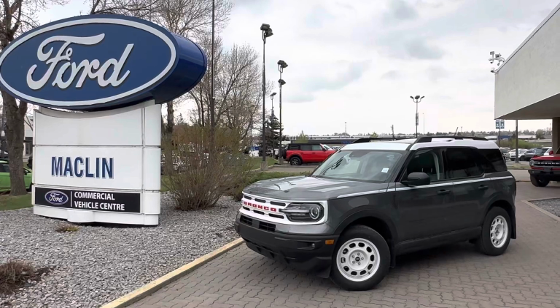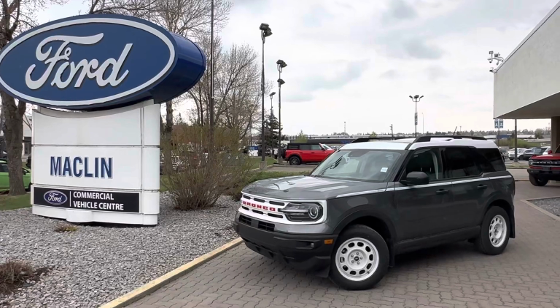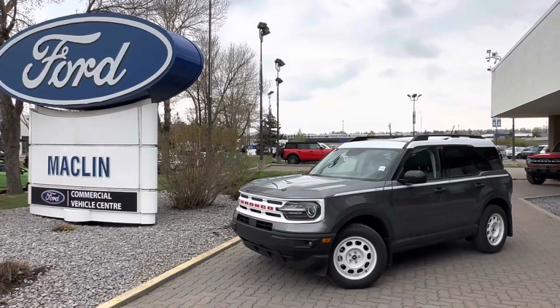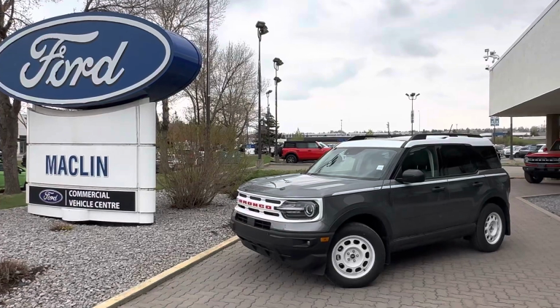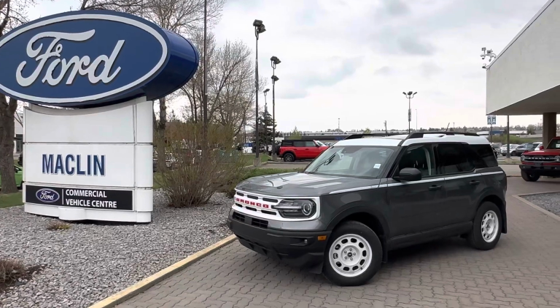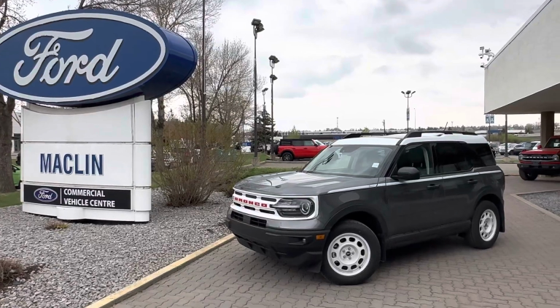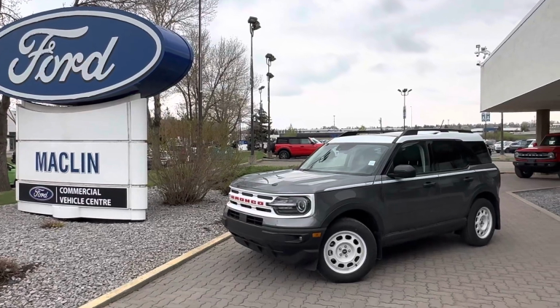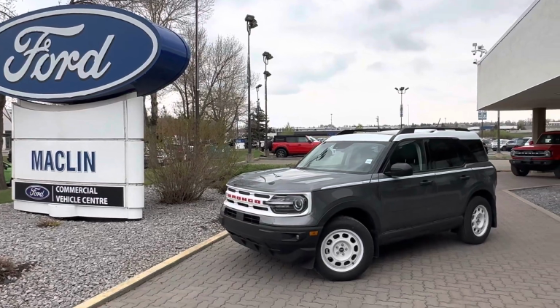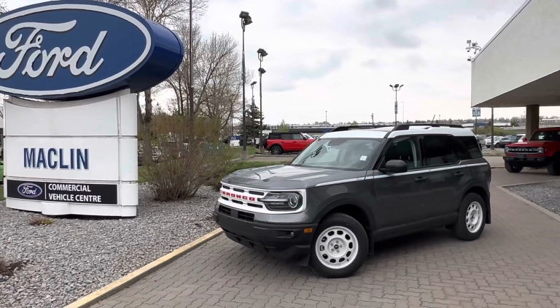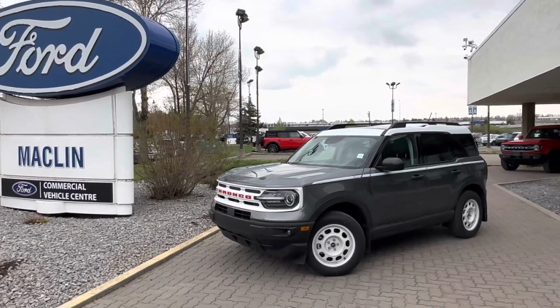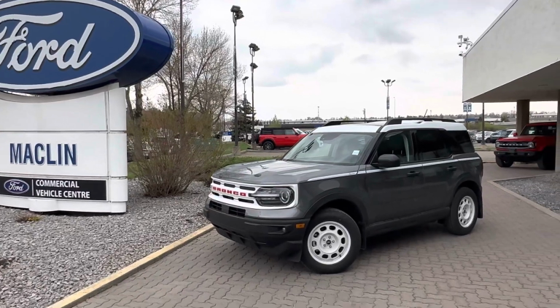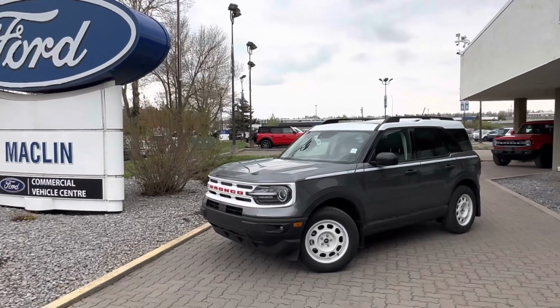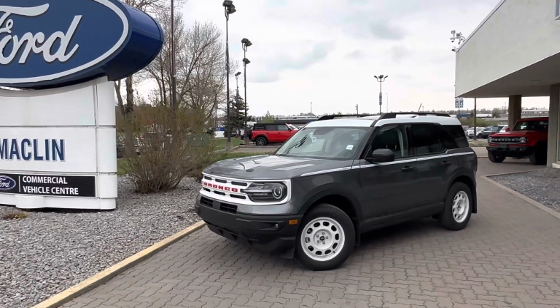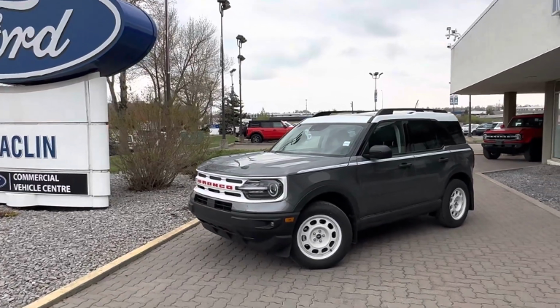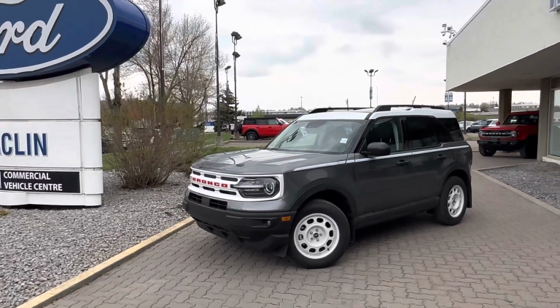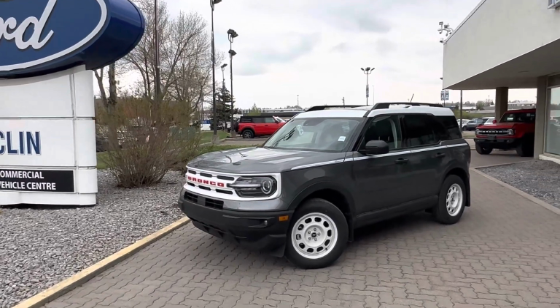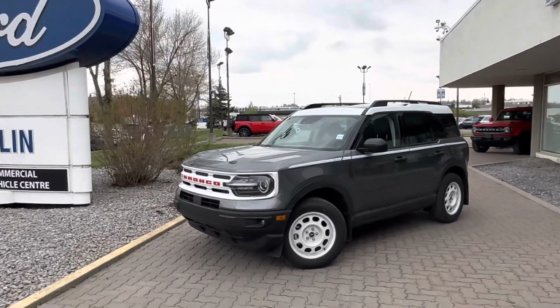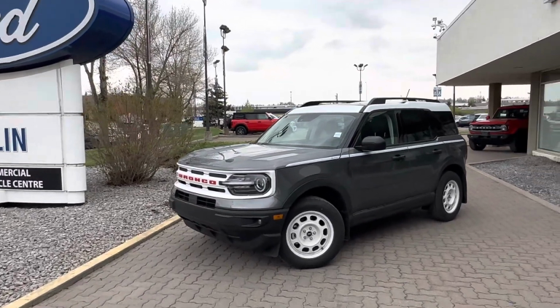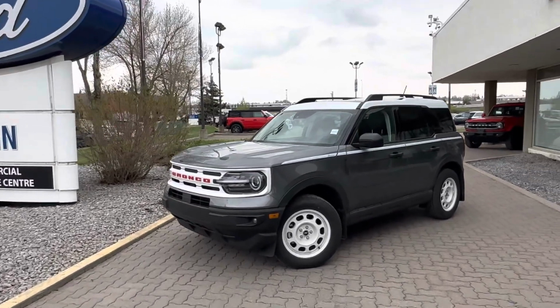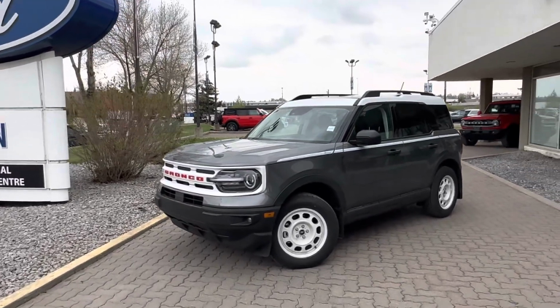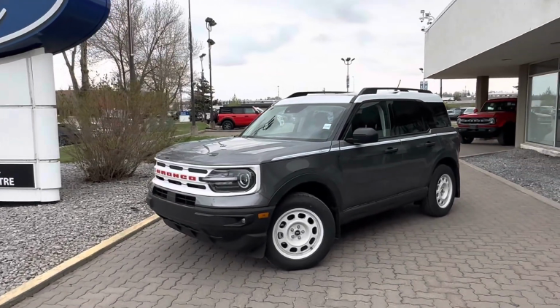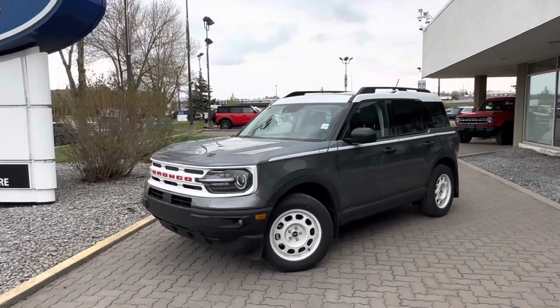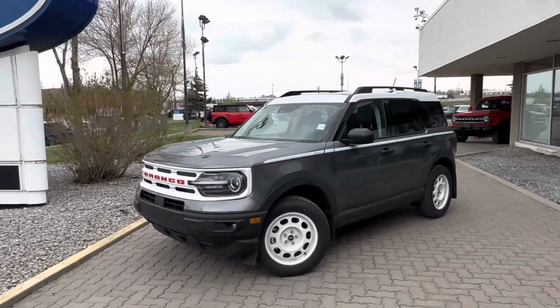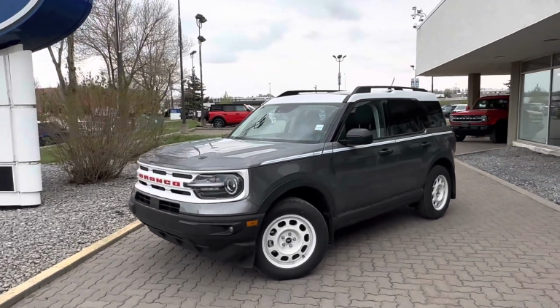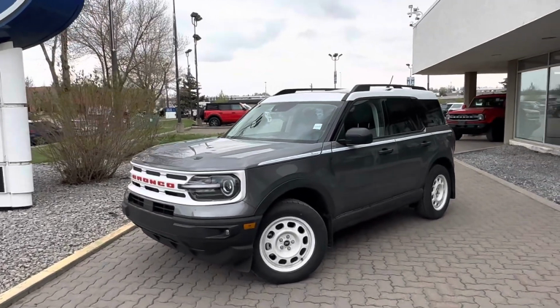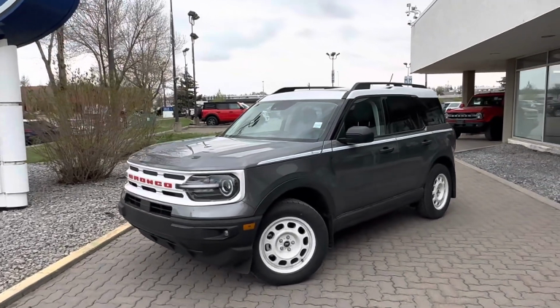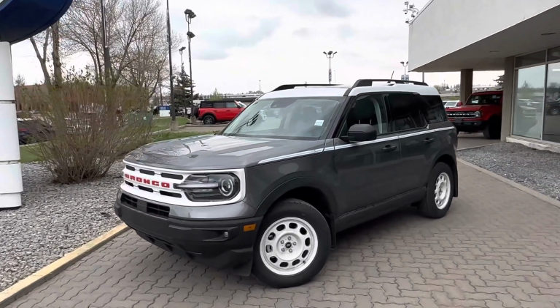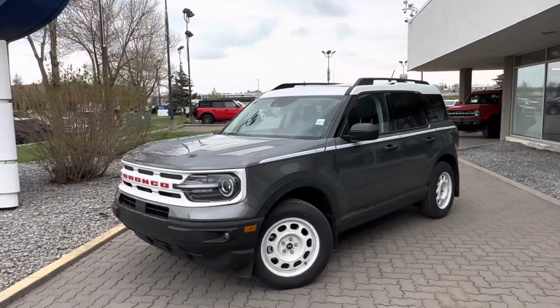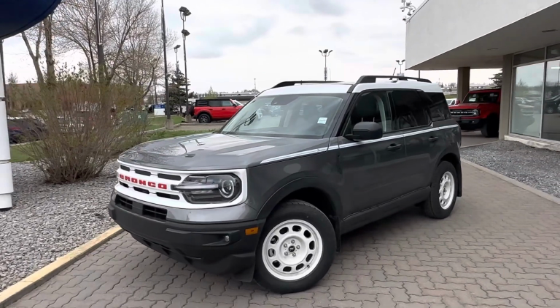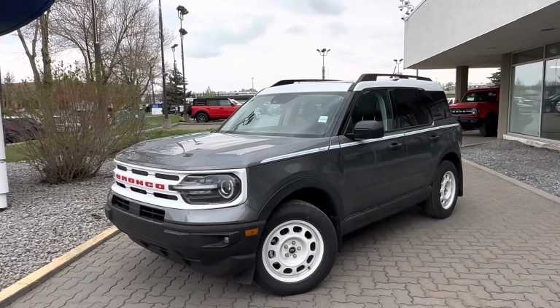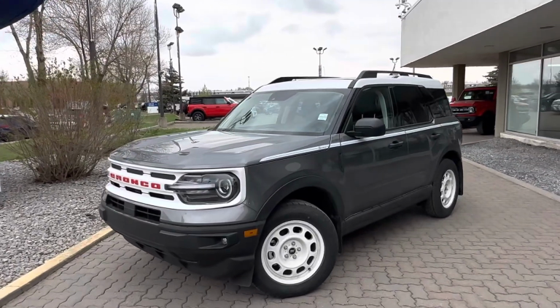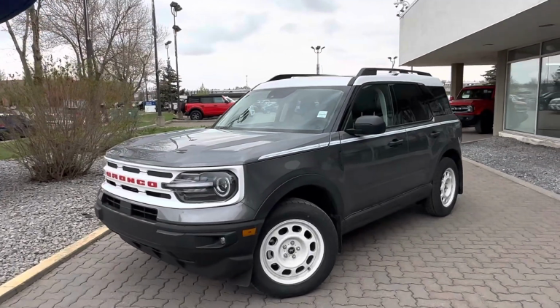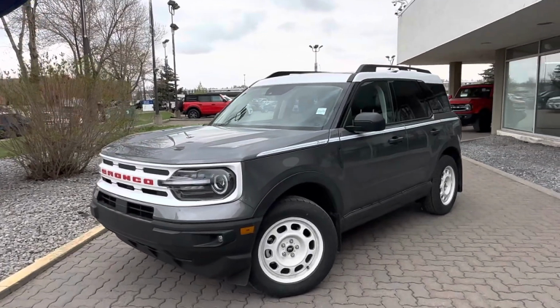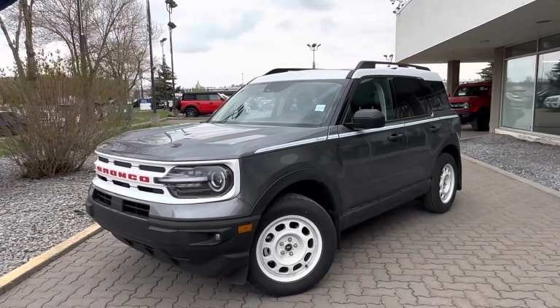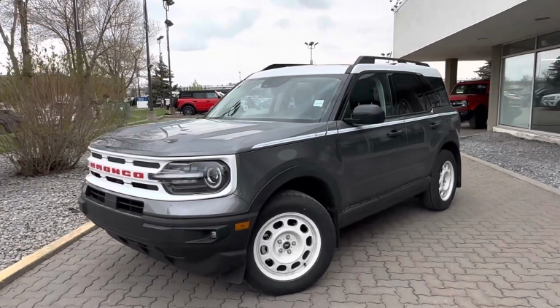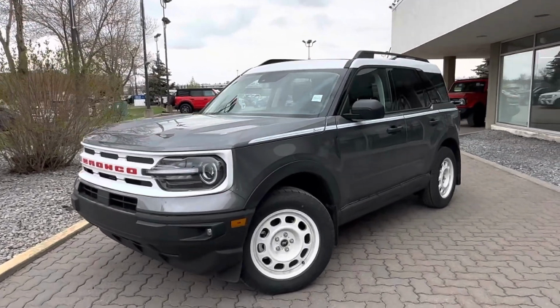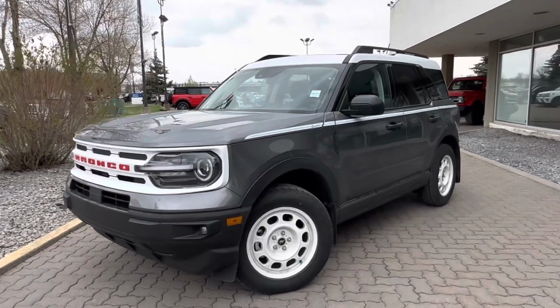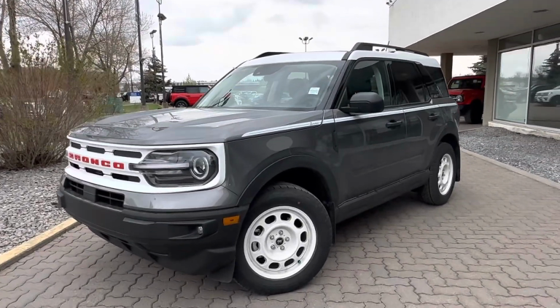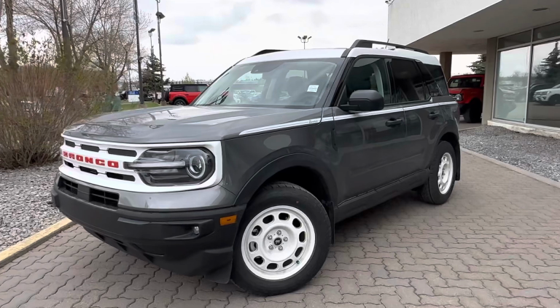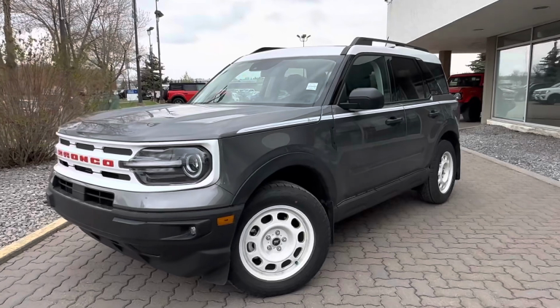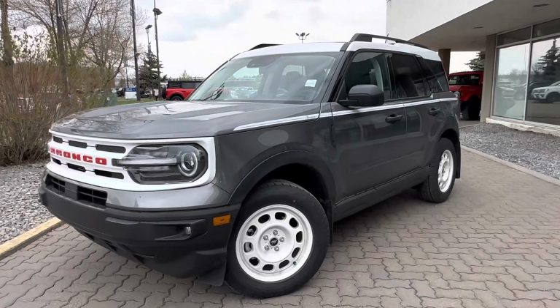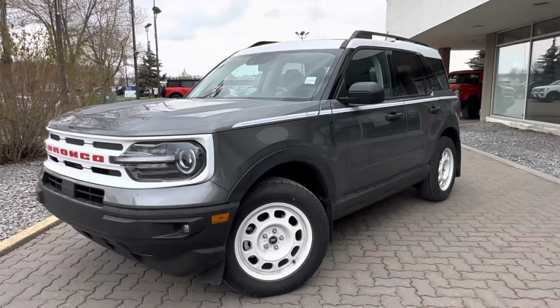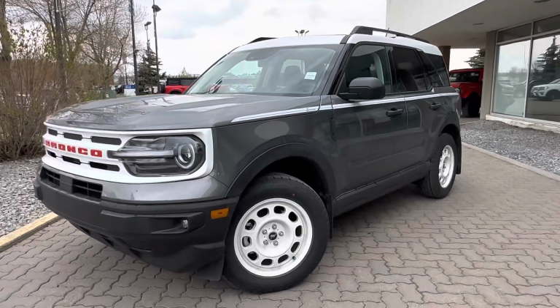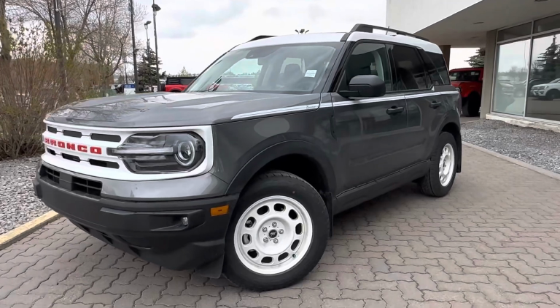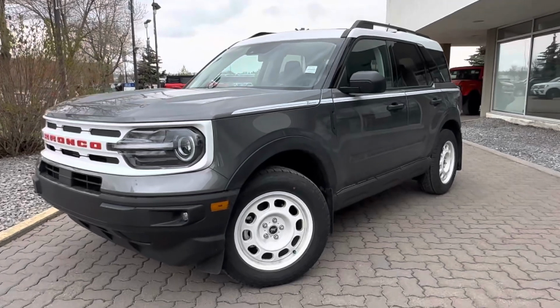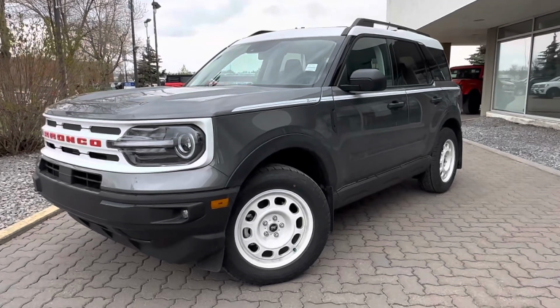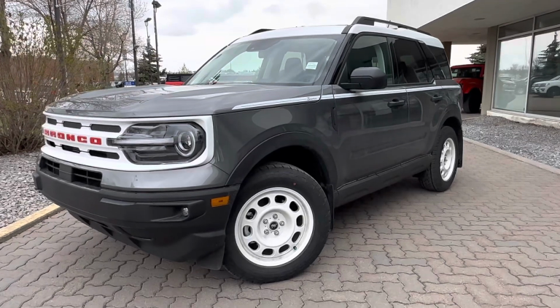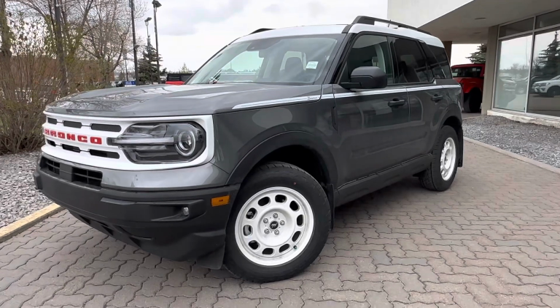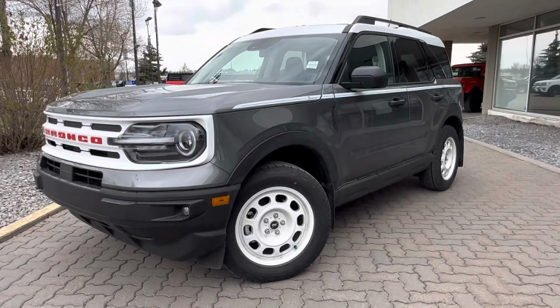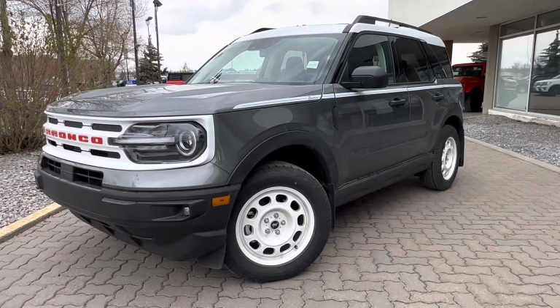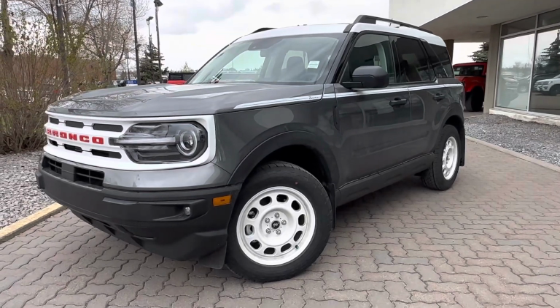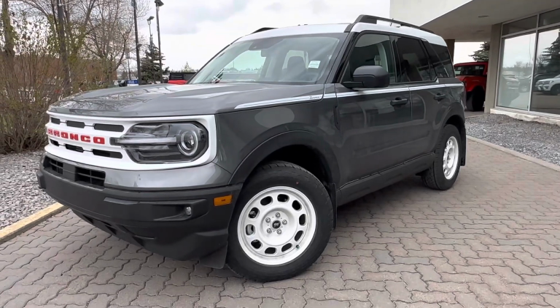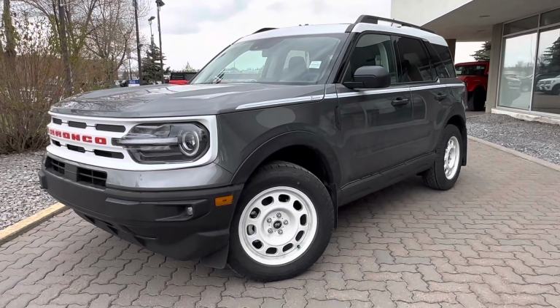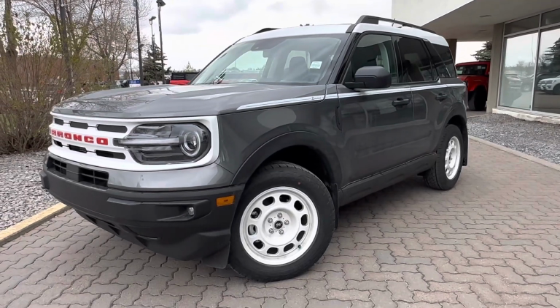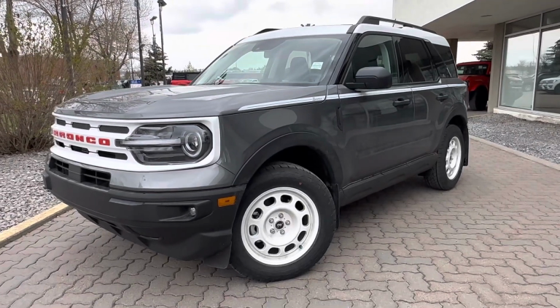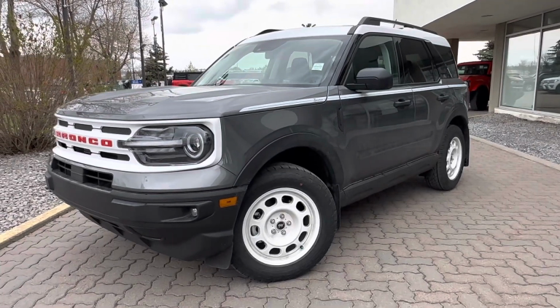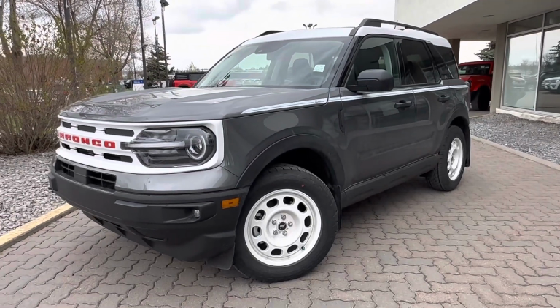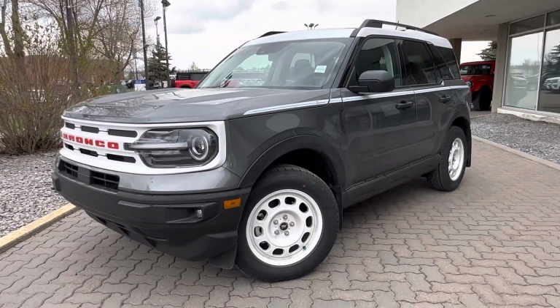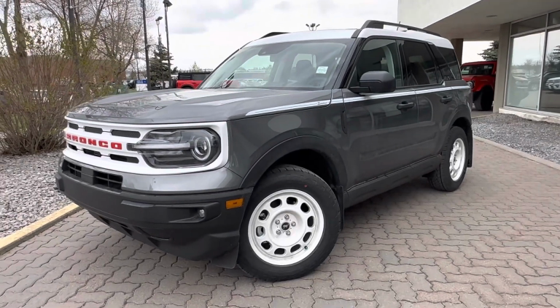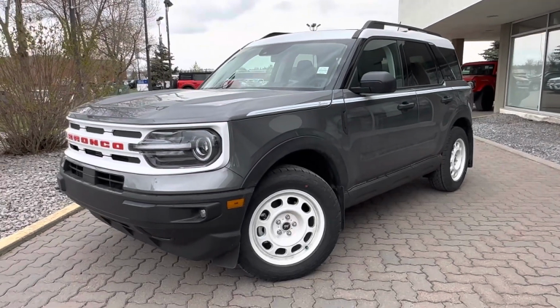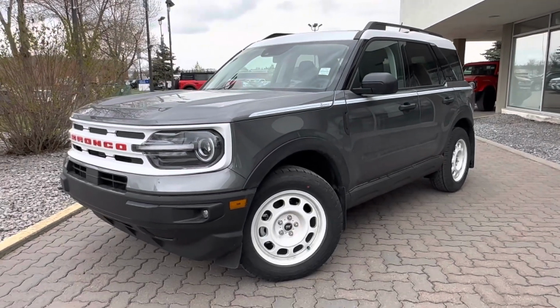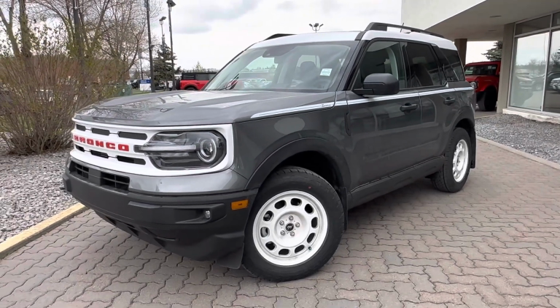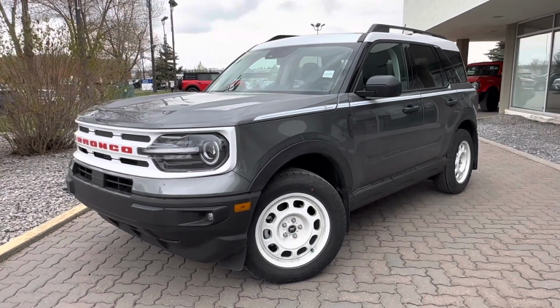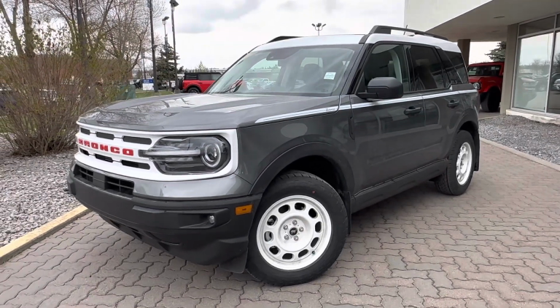Hey, this is Brad from Macklin Ford making a quick video walk around on a beautiful 2023 Ford Bronco Sport Heritage Edition.